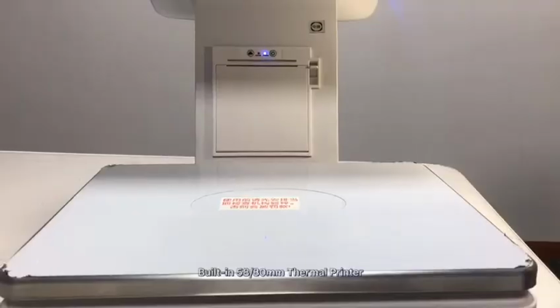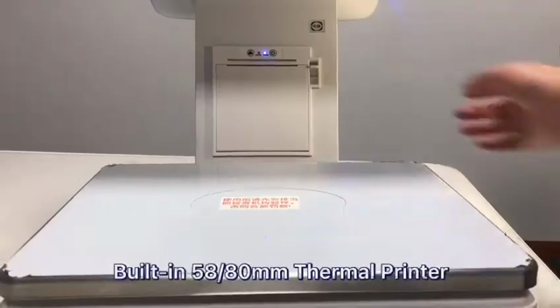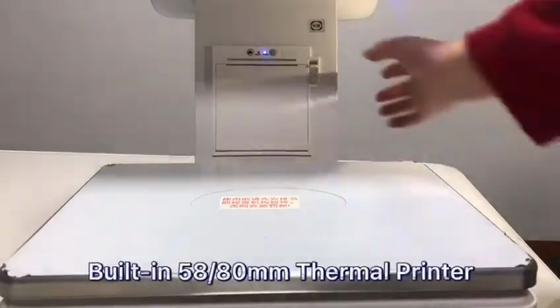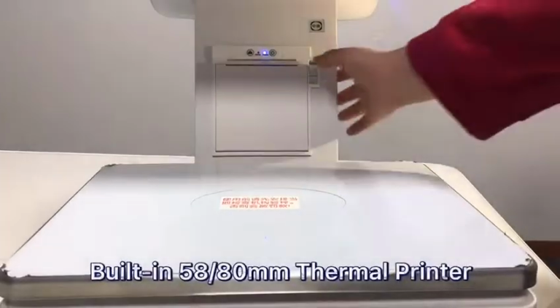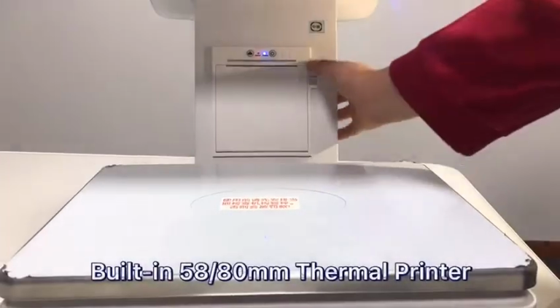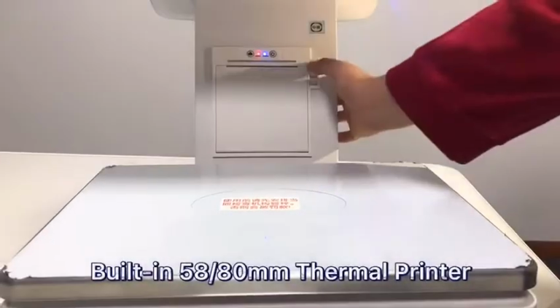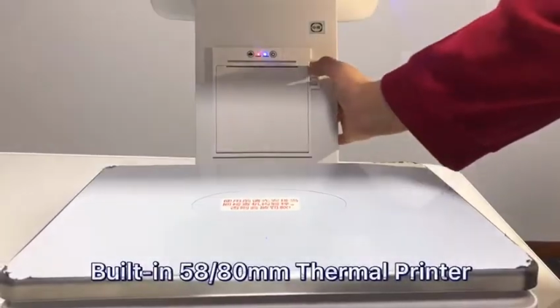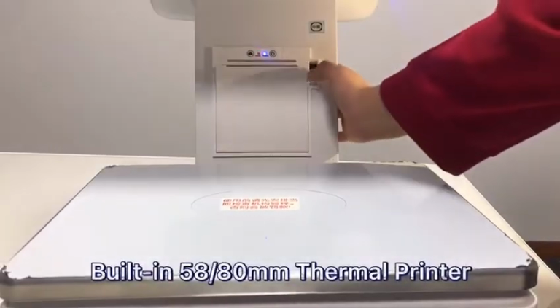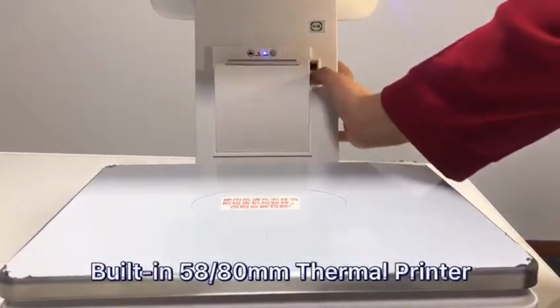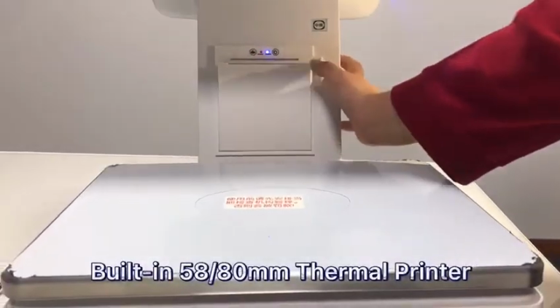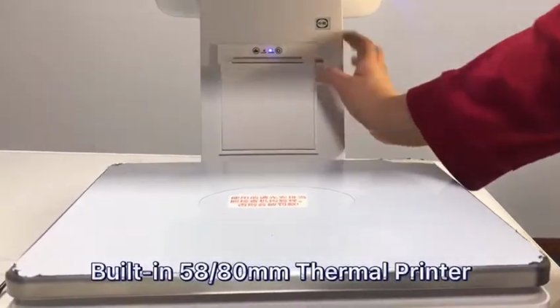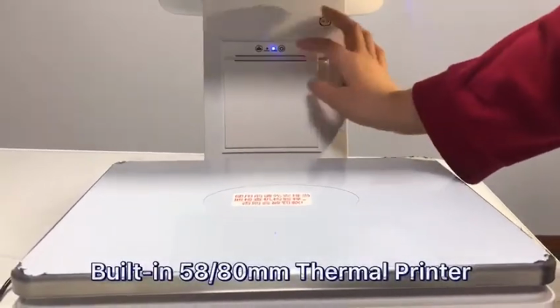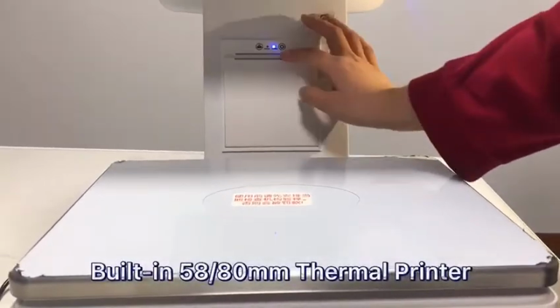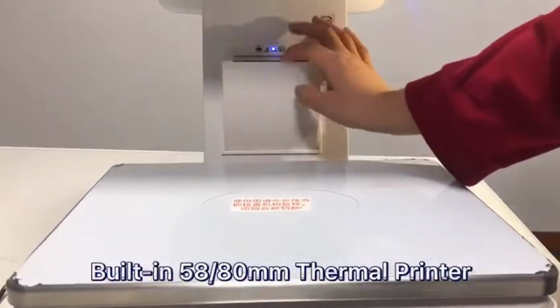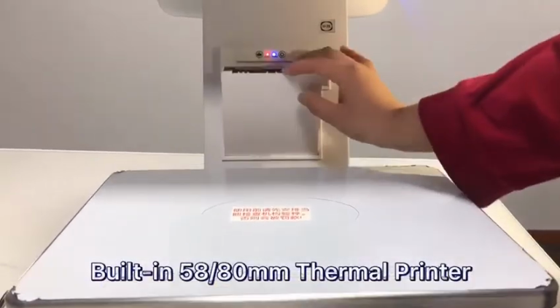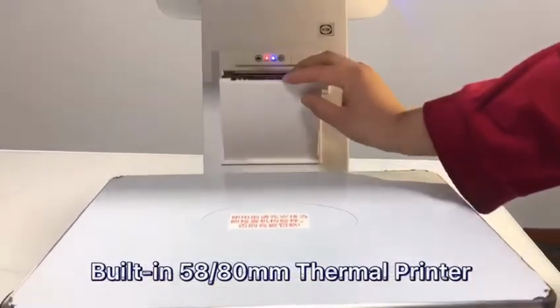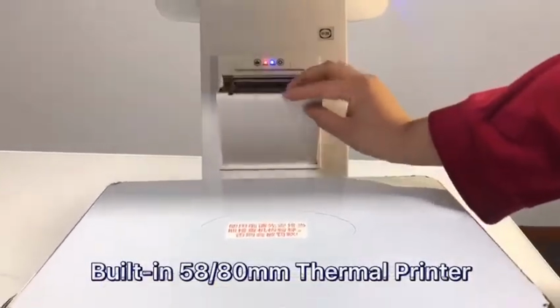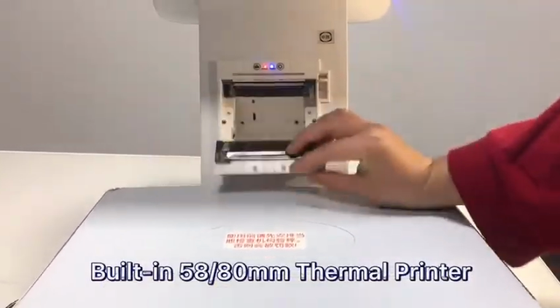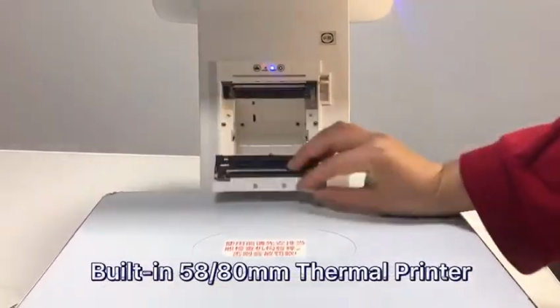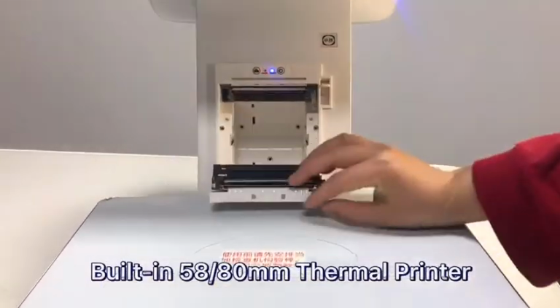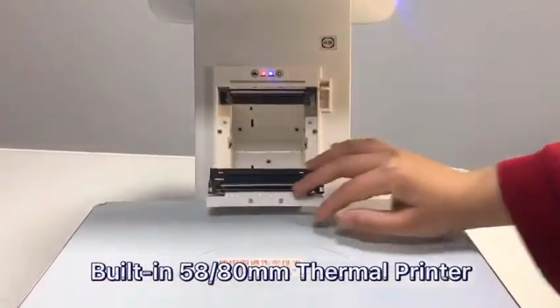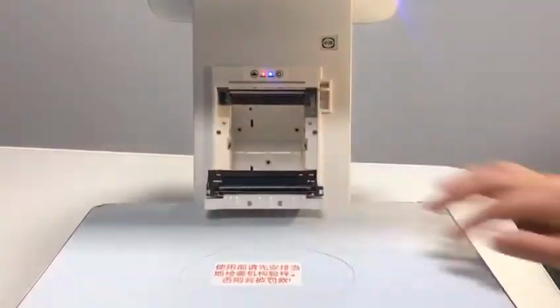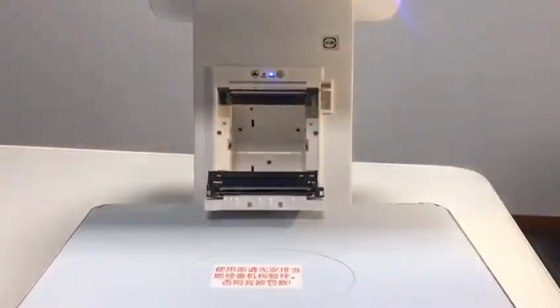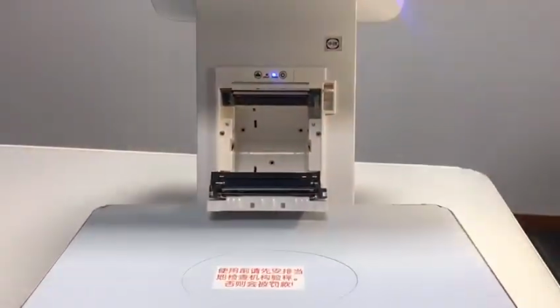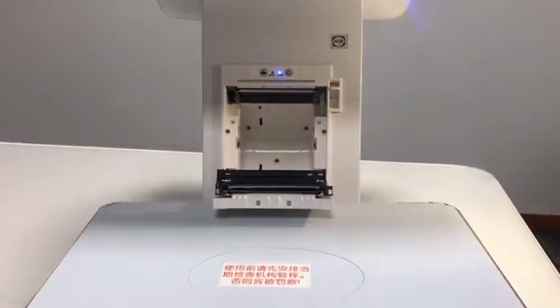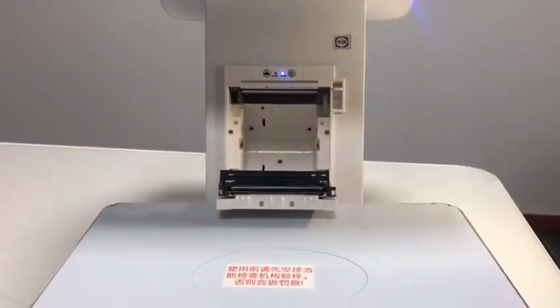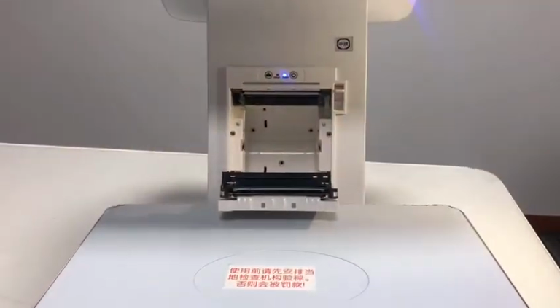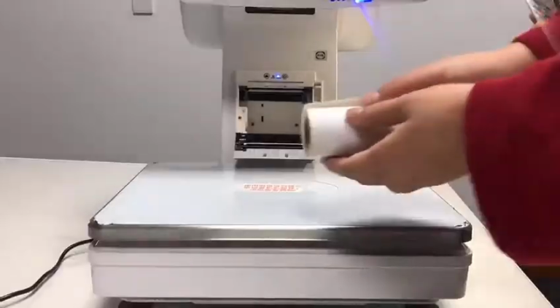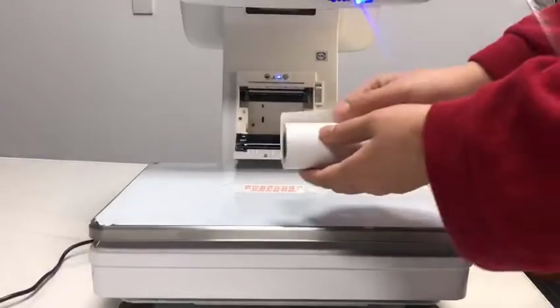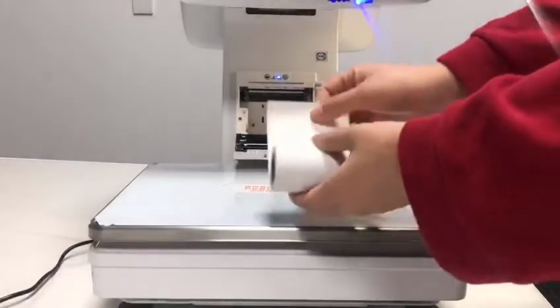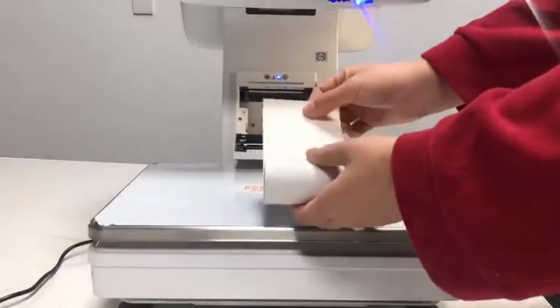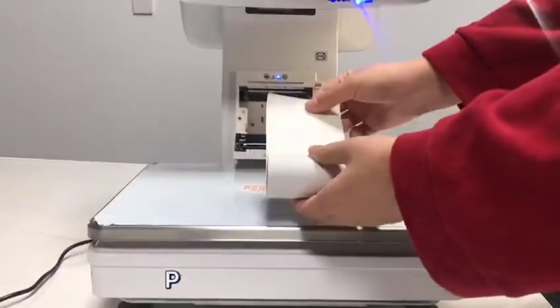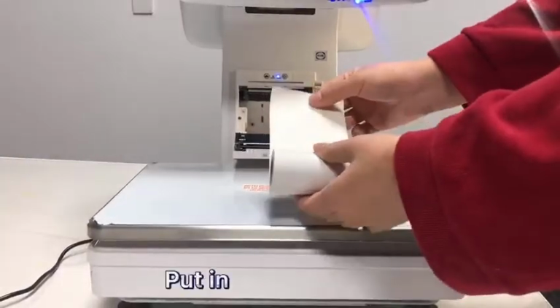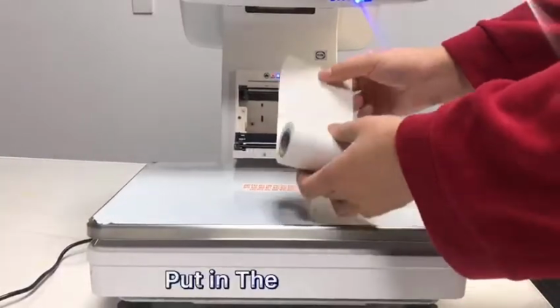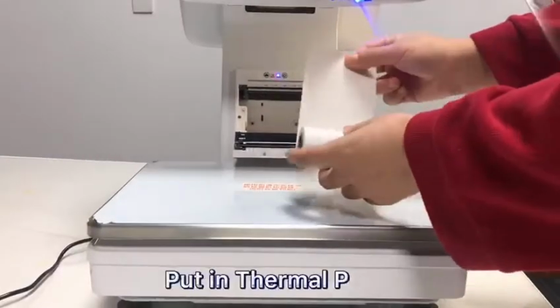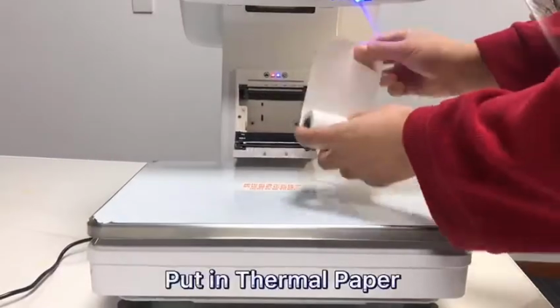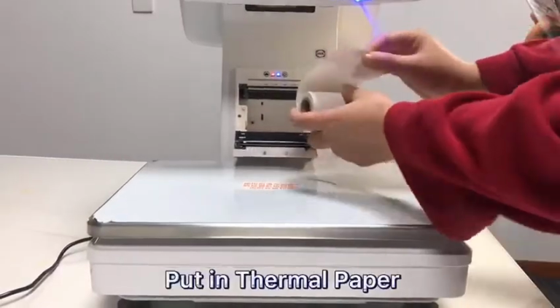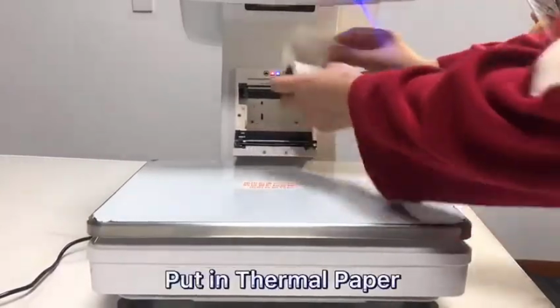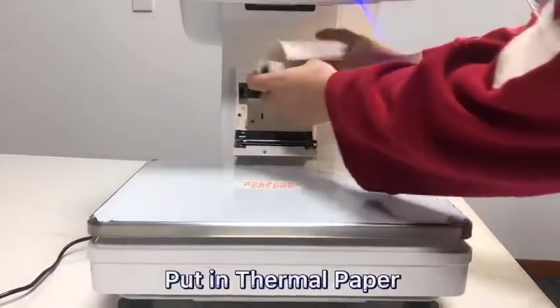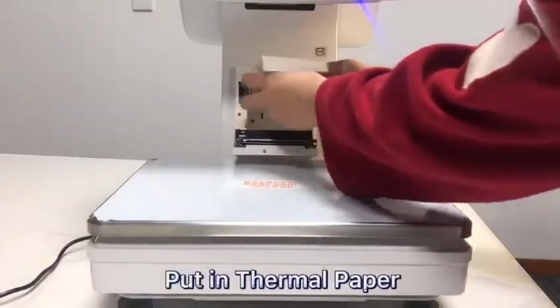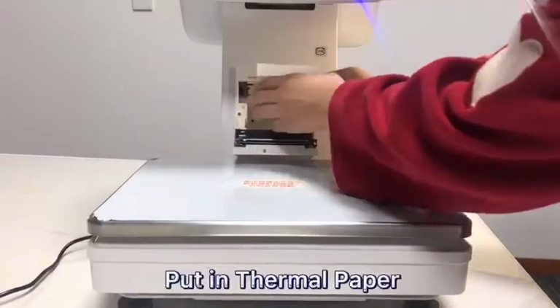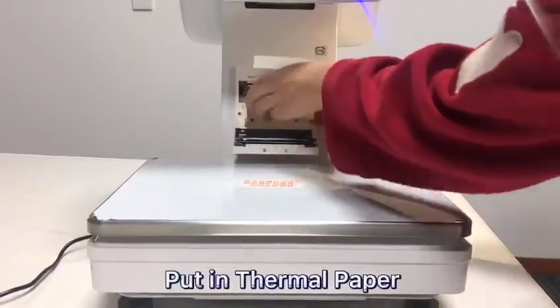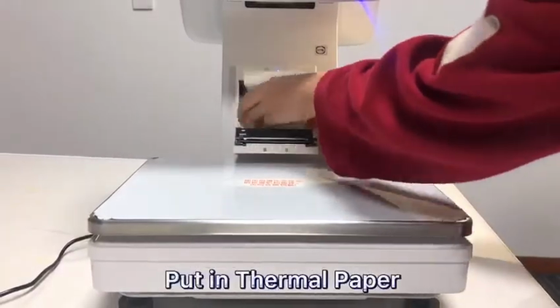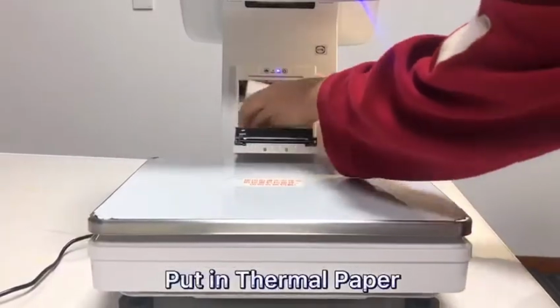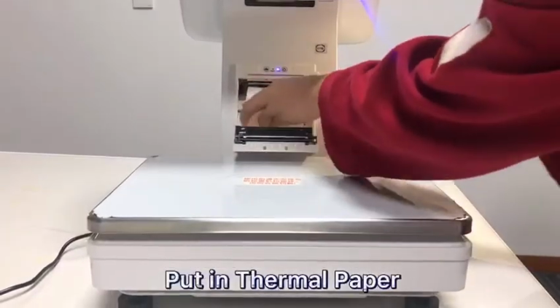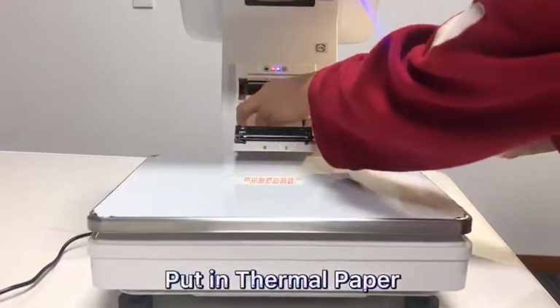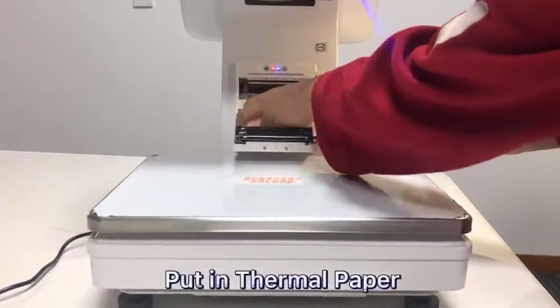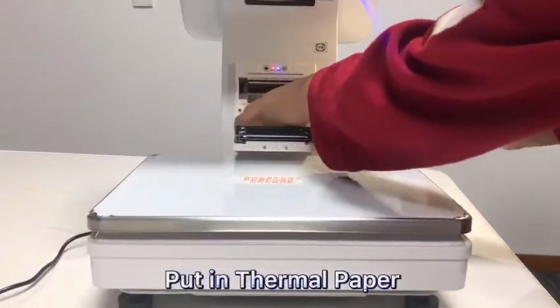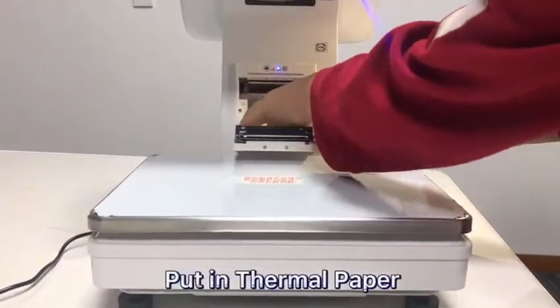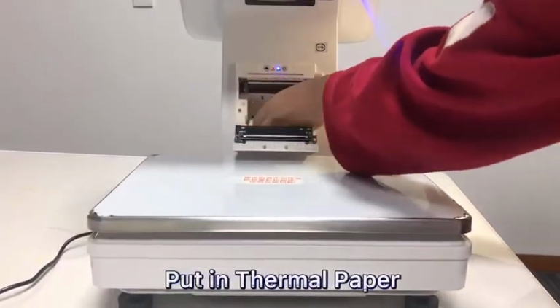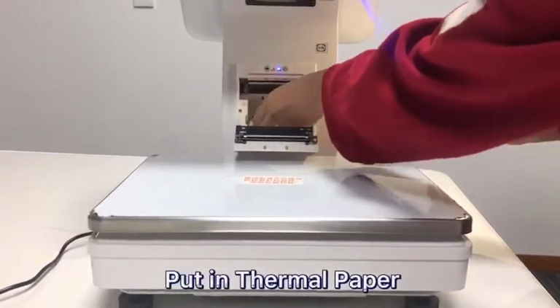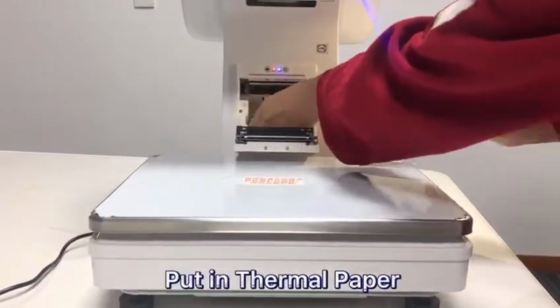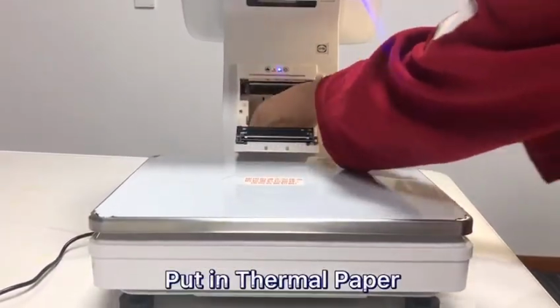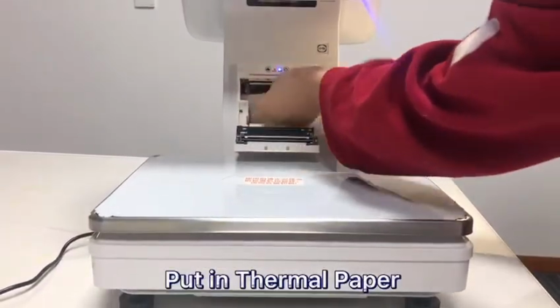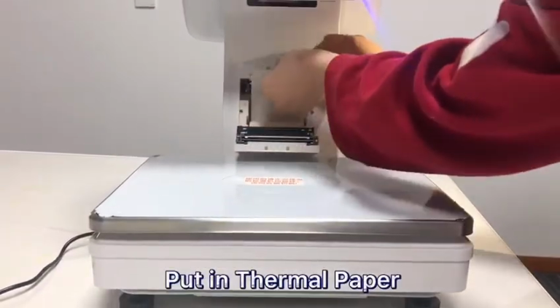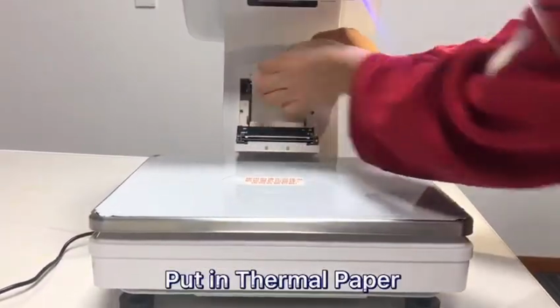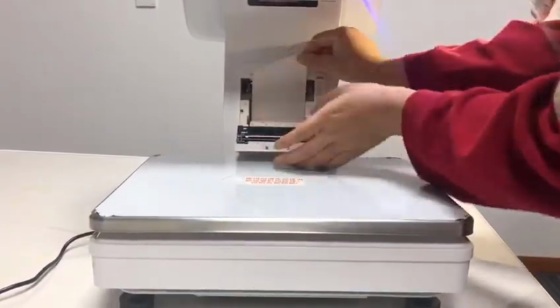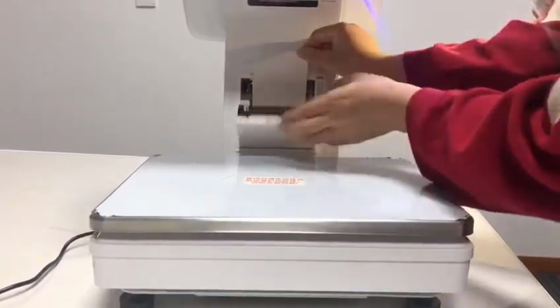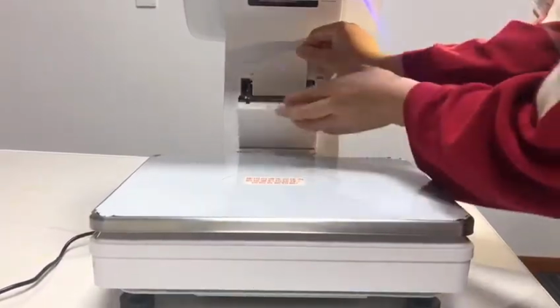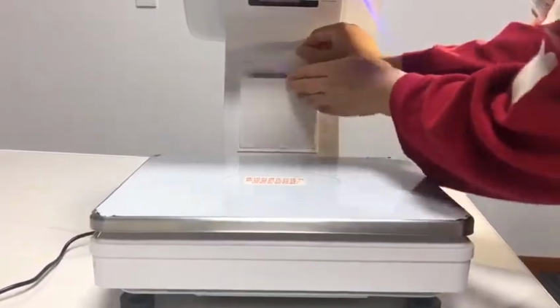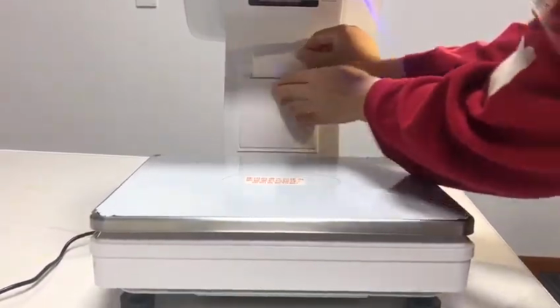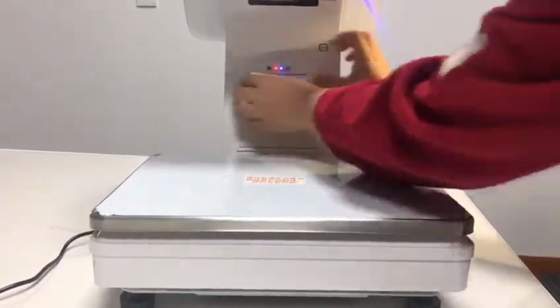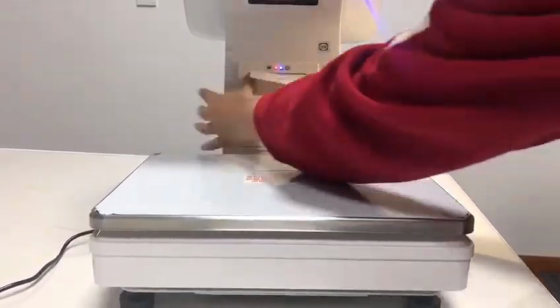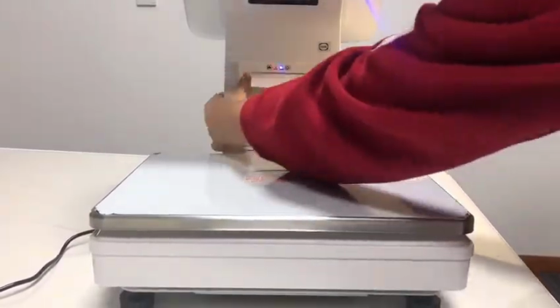Built-in thermal receipt printer. Open the printer cap and put the thermal paper in the right direction.